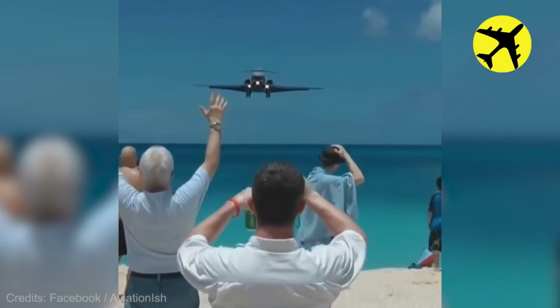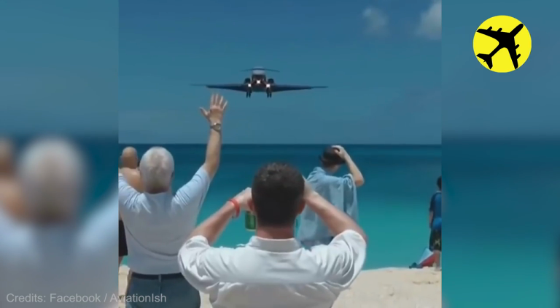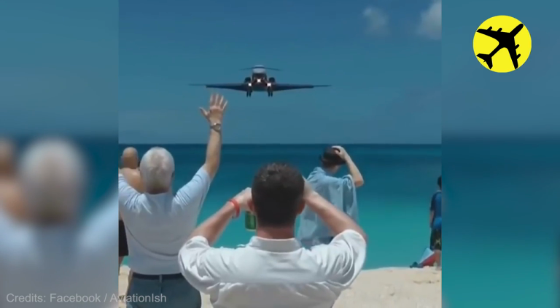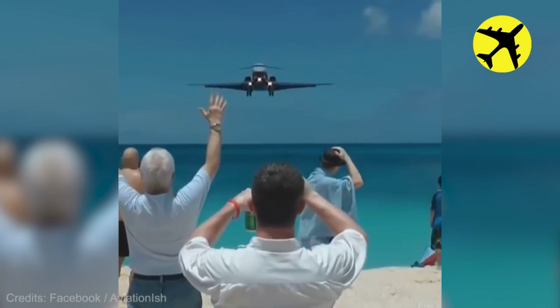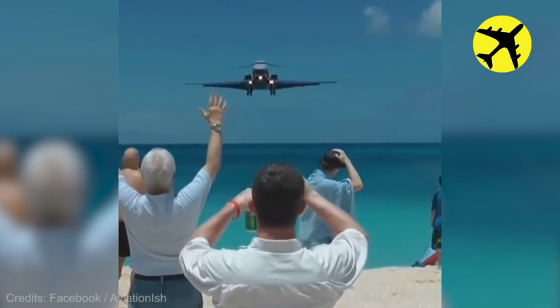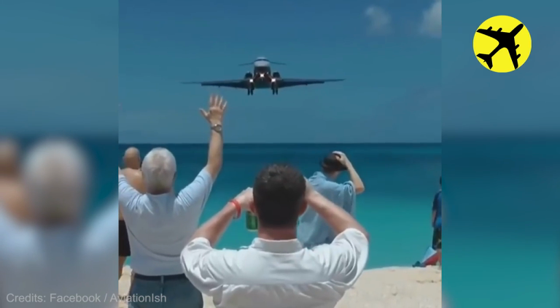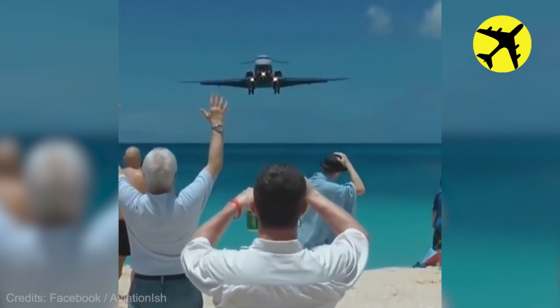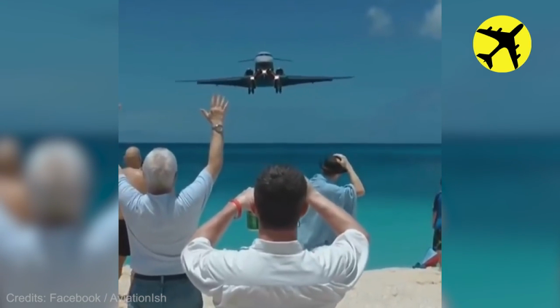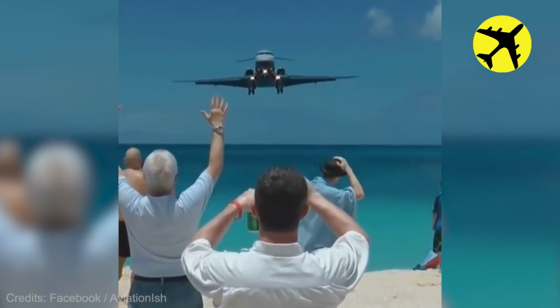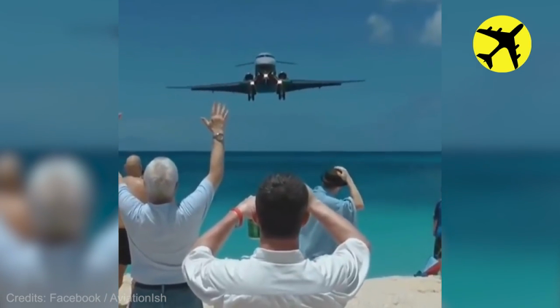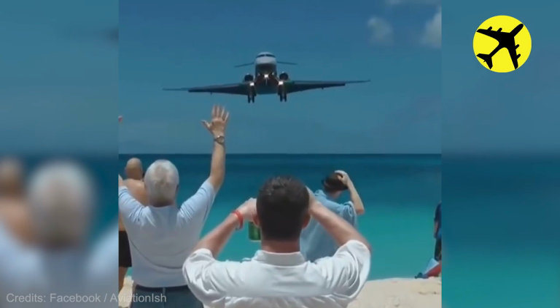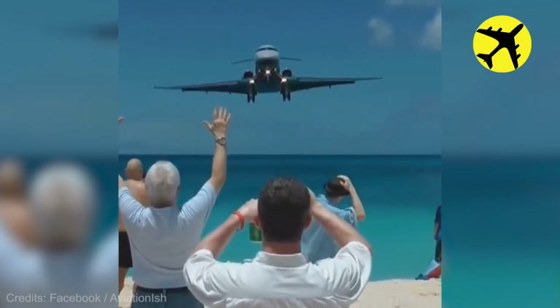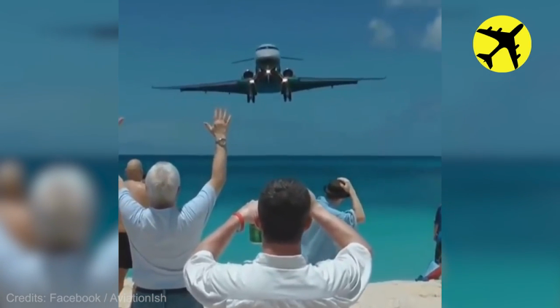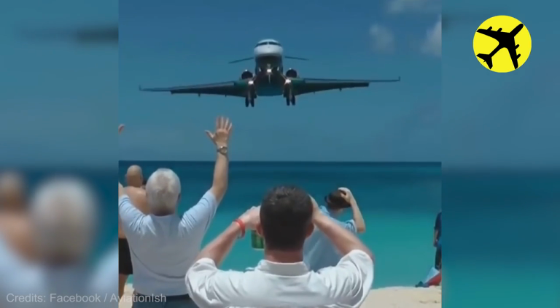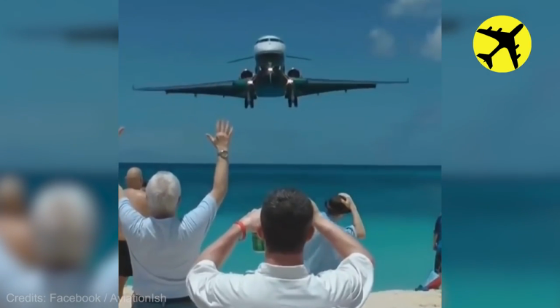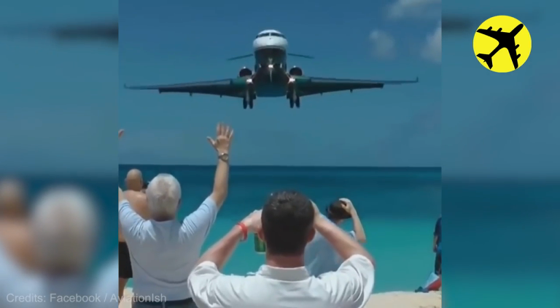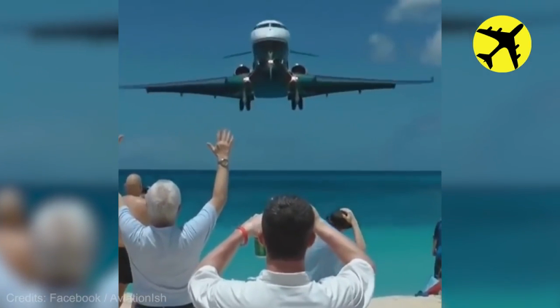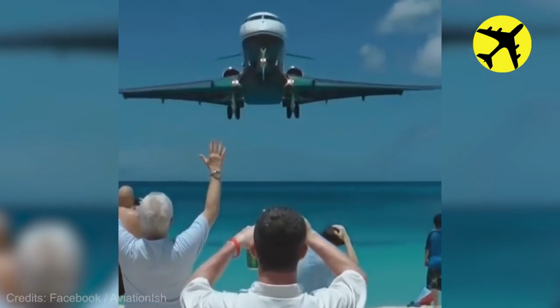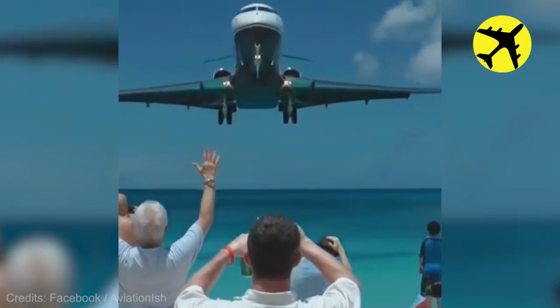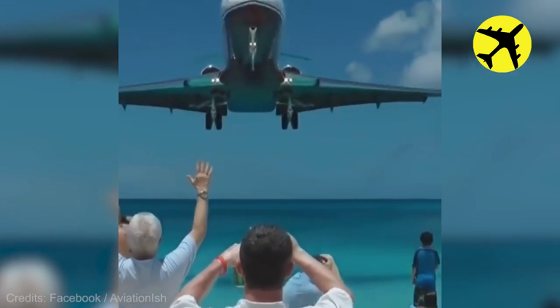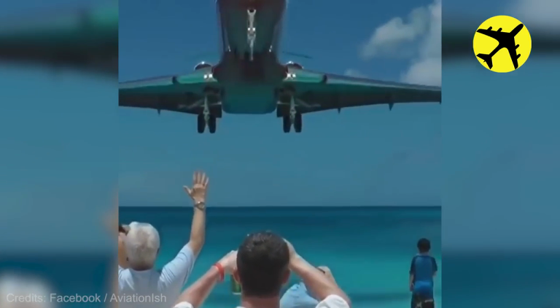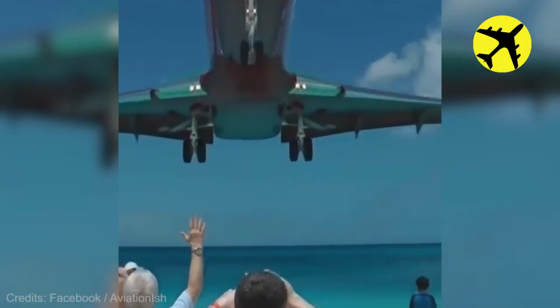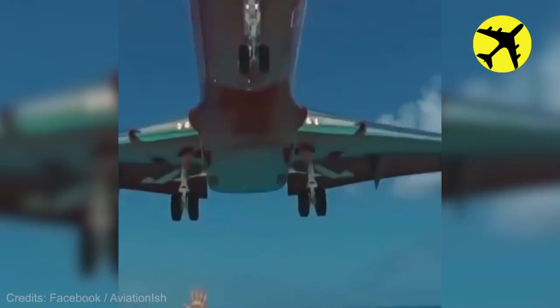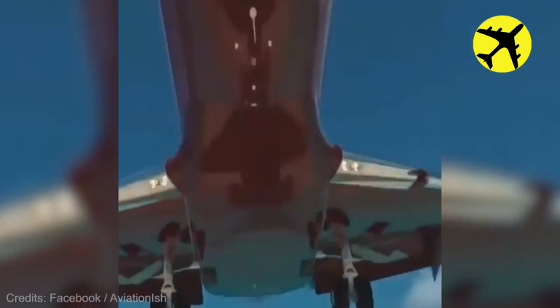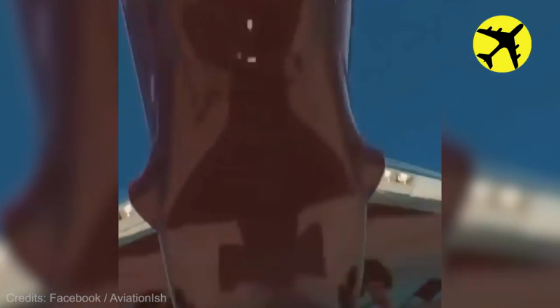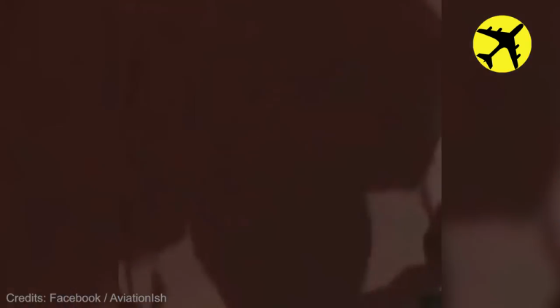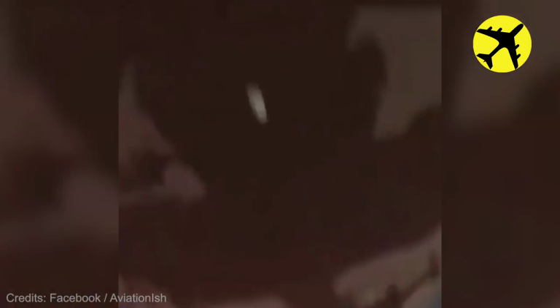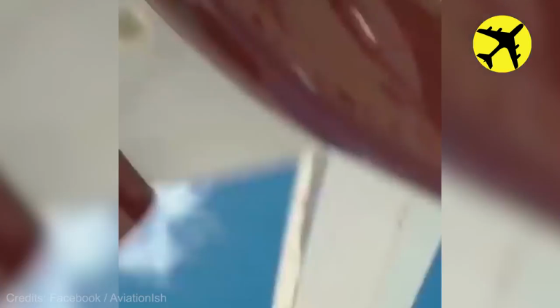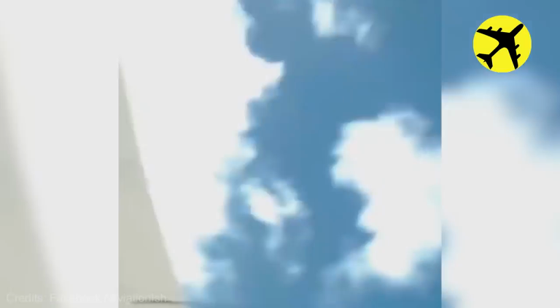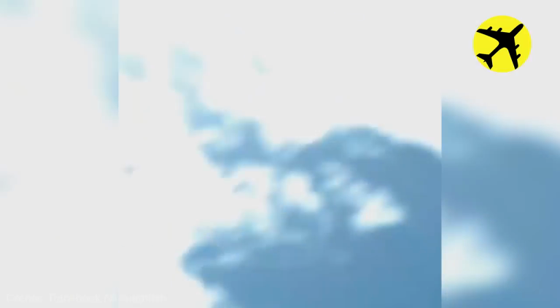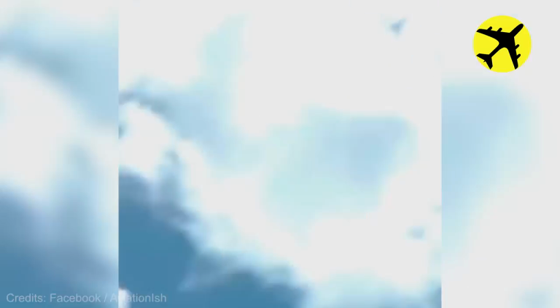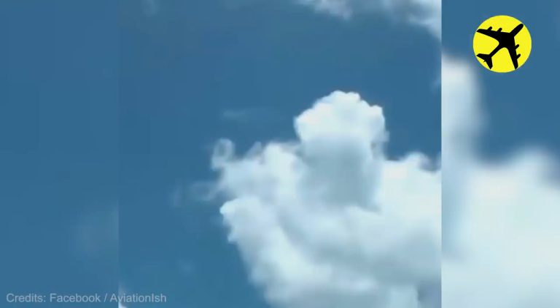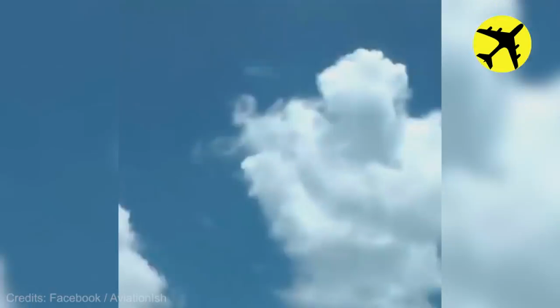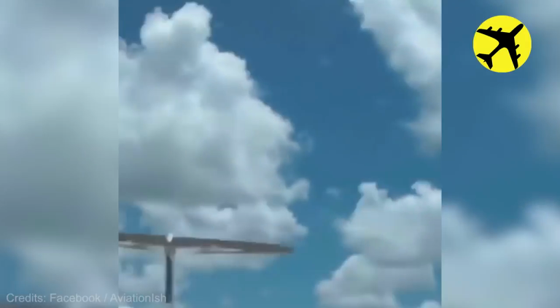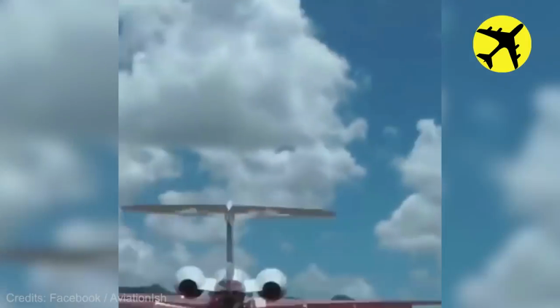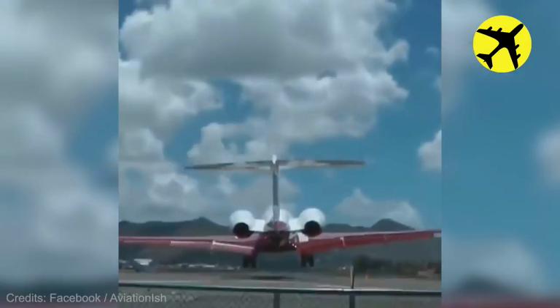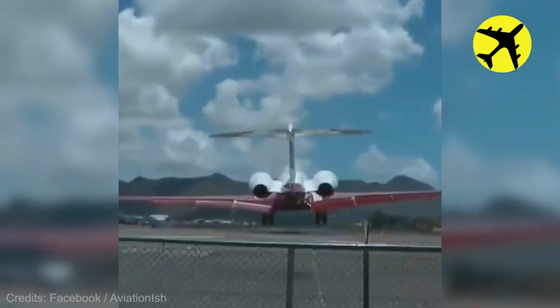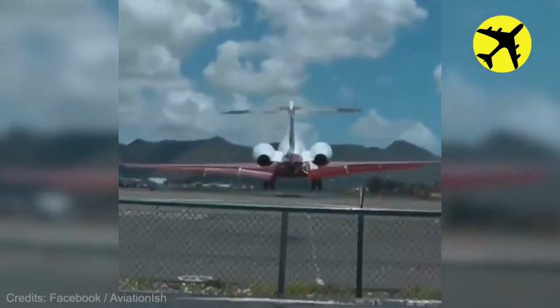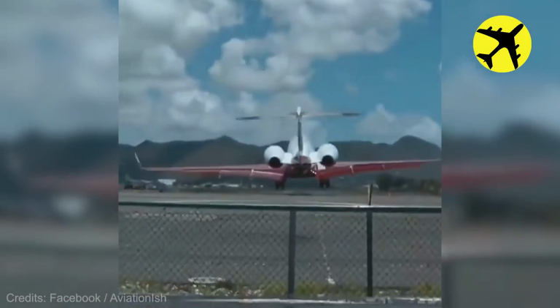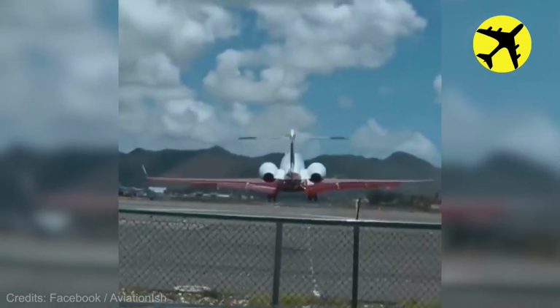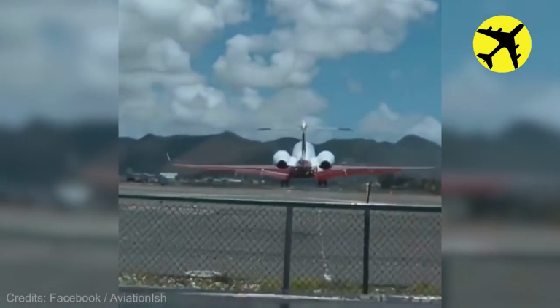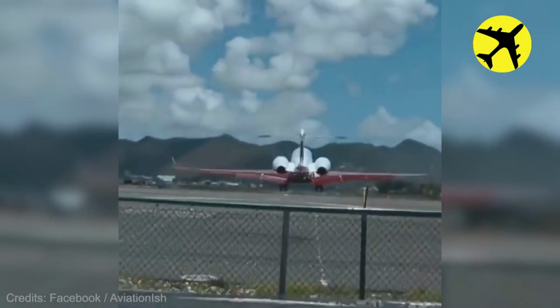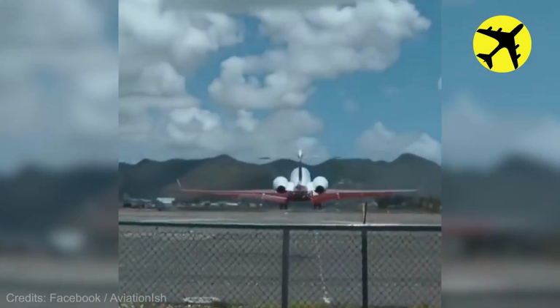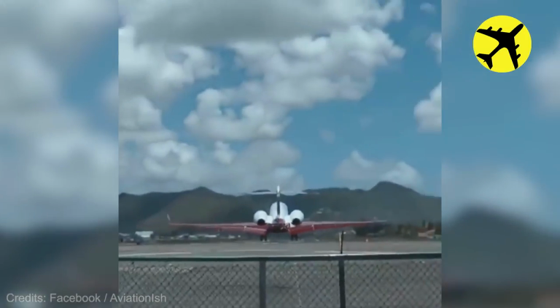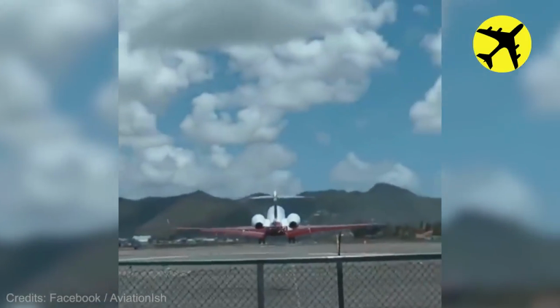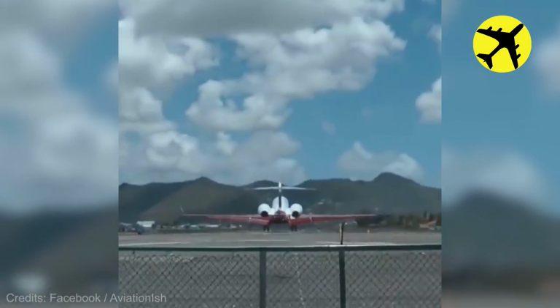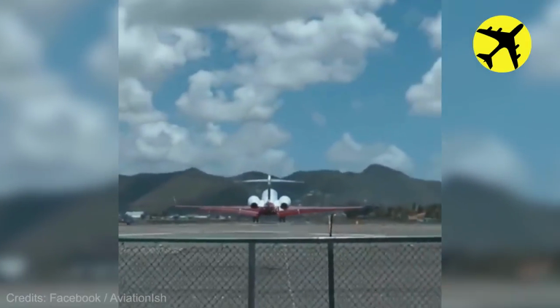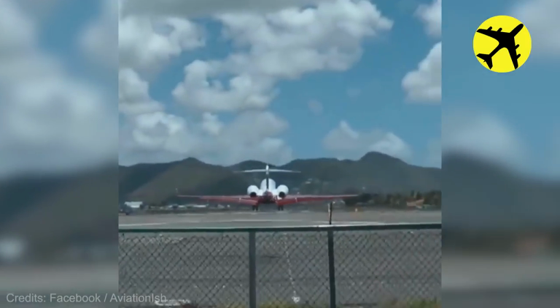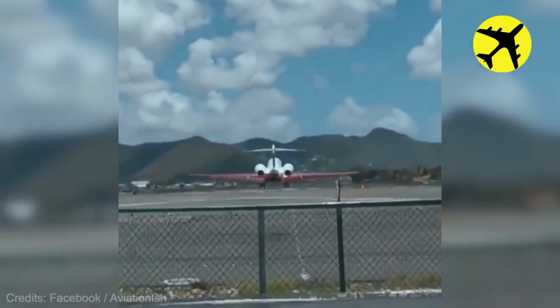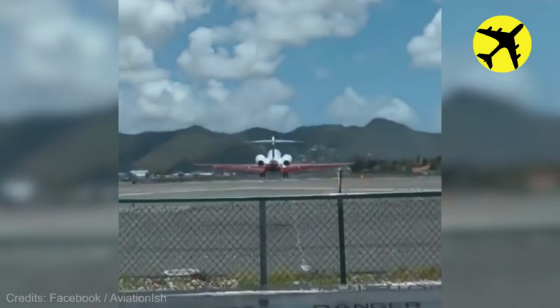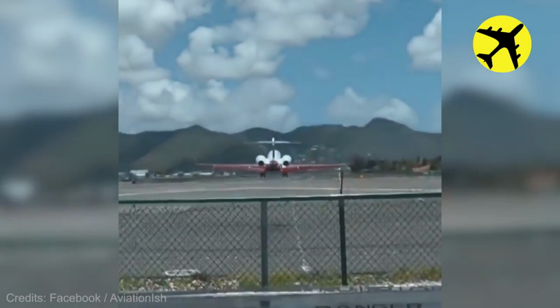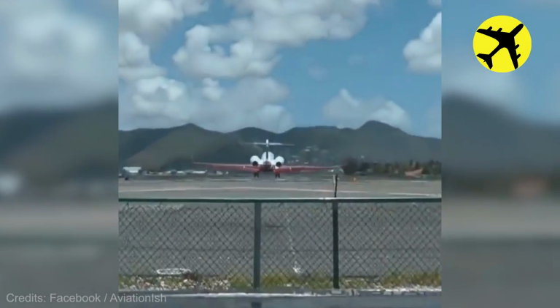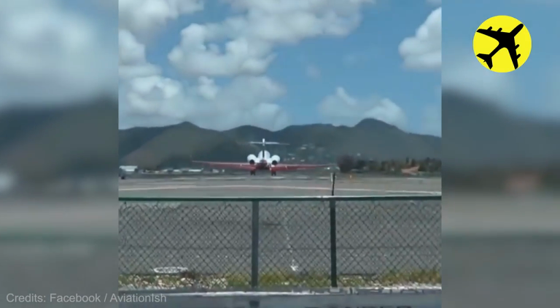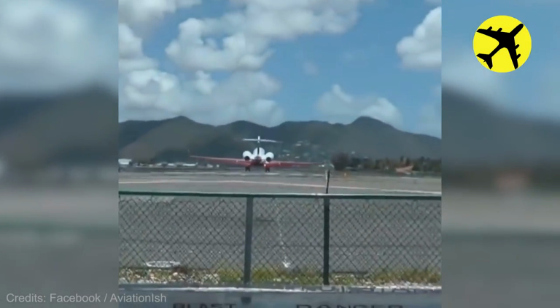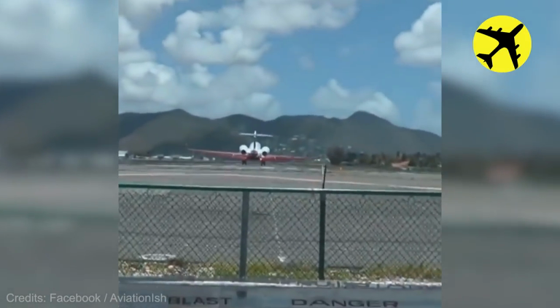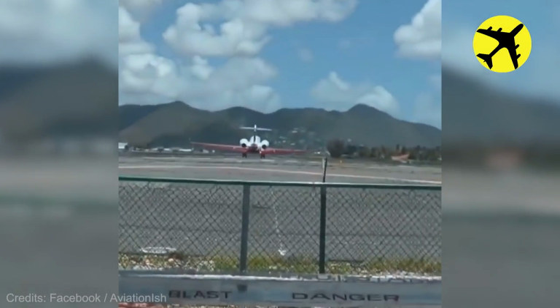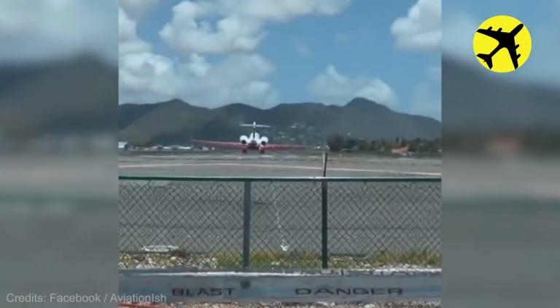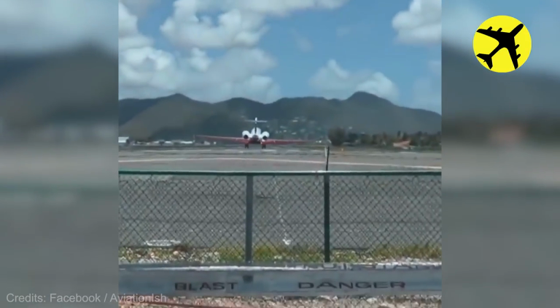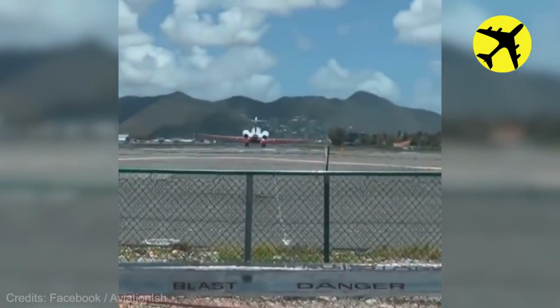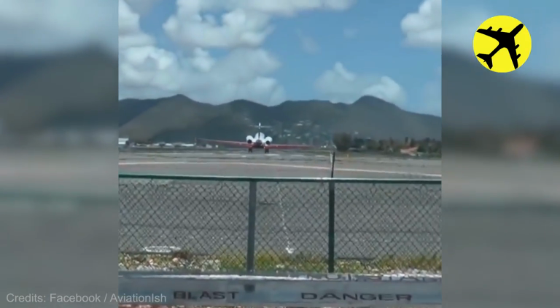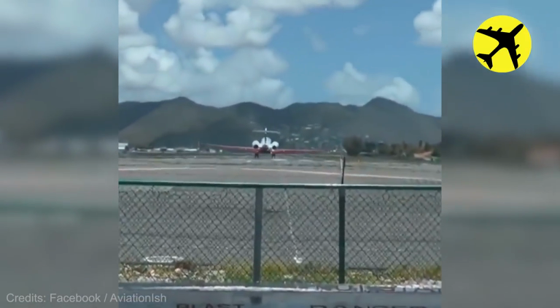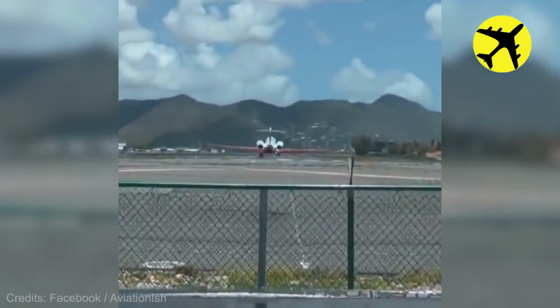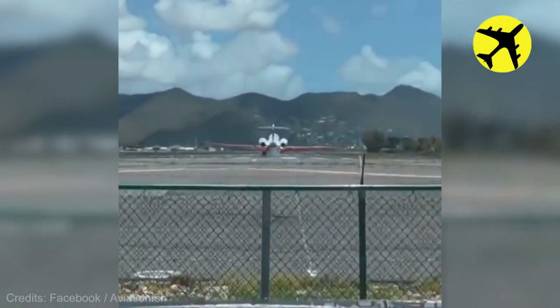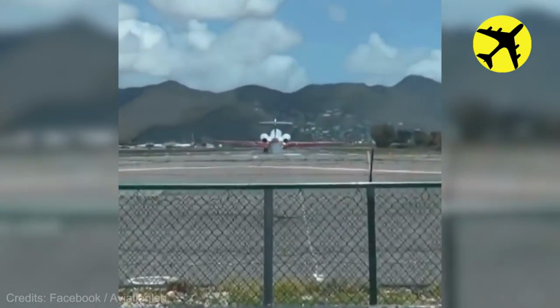Take a look at these people's view of this plane flying really low on final approach at St. Martin Airport.